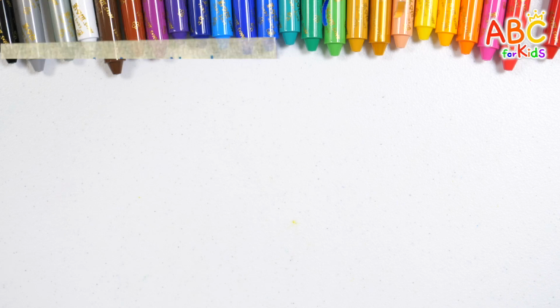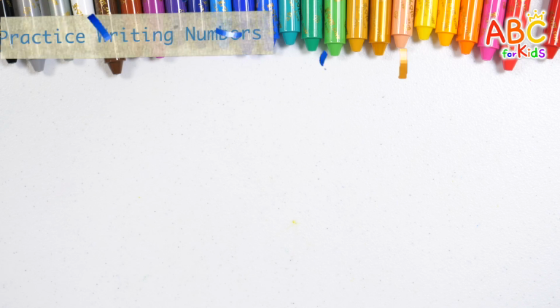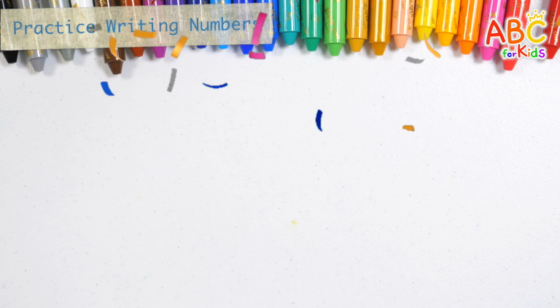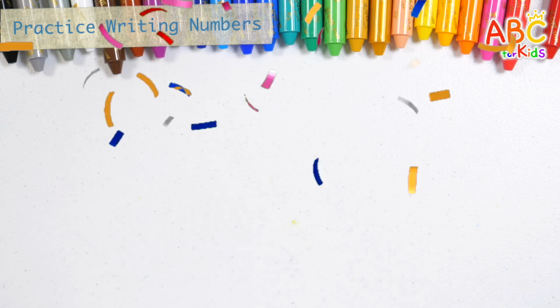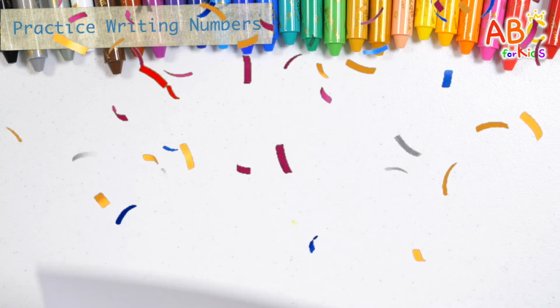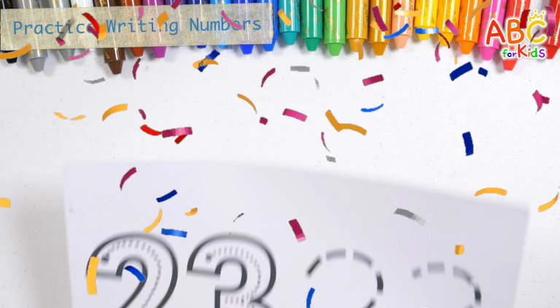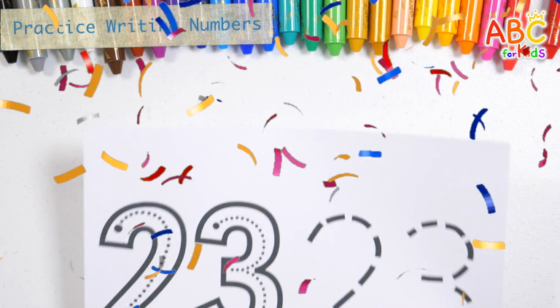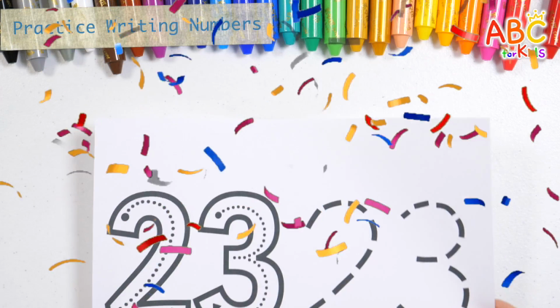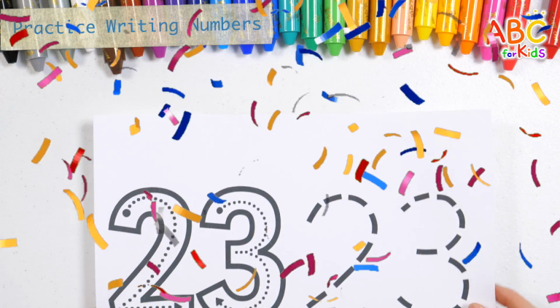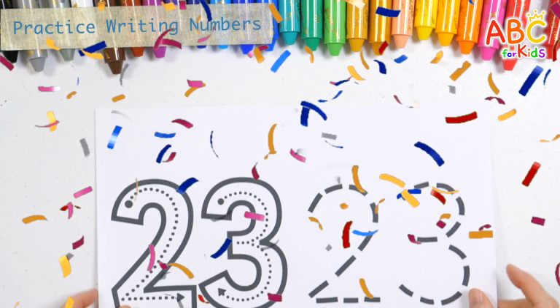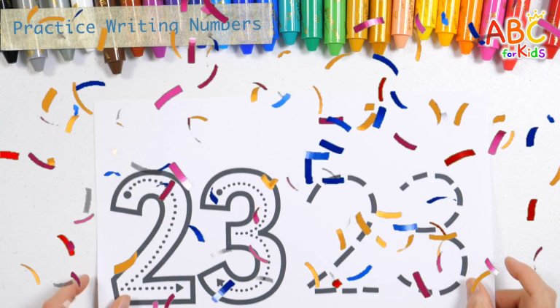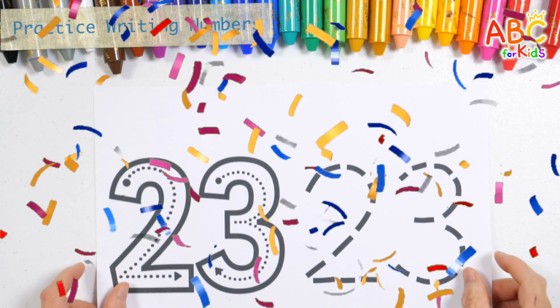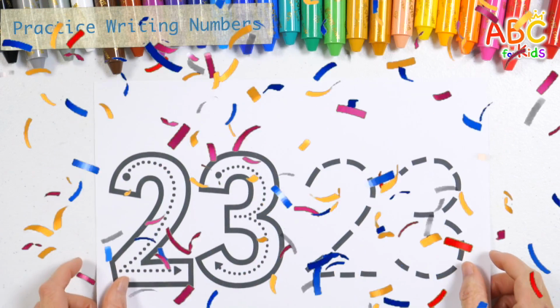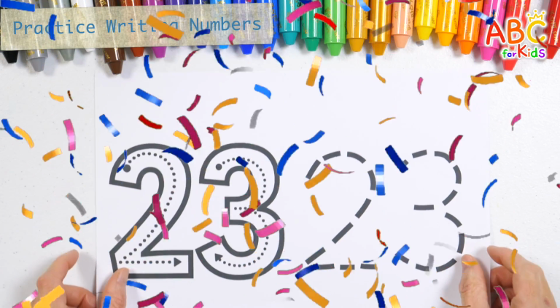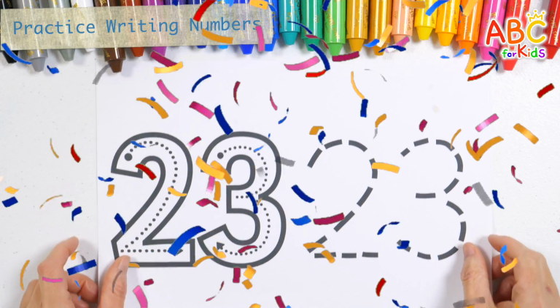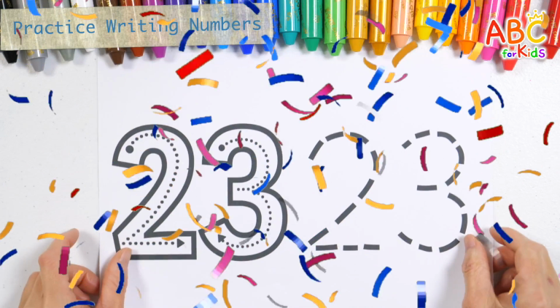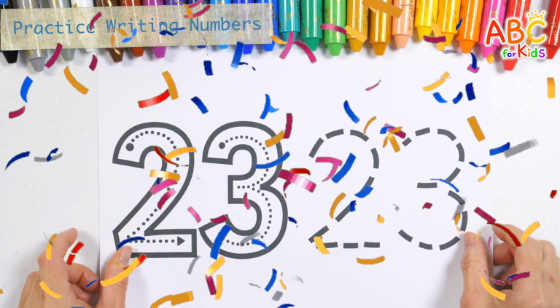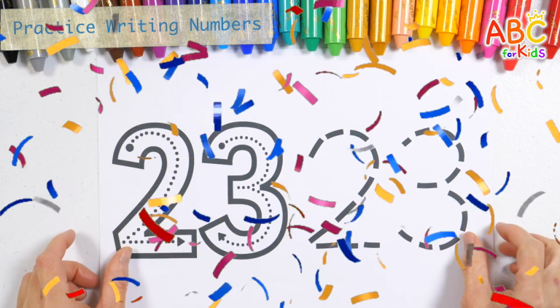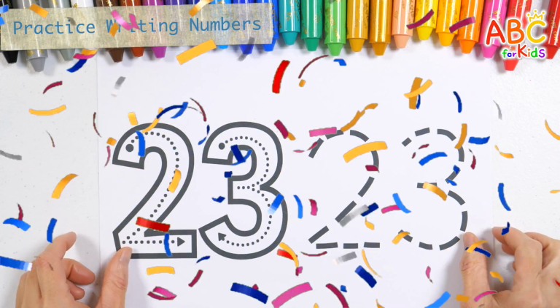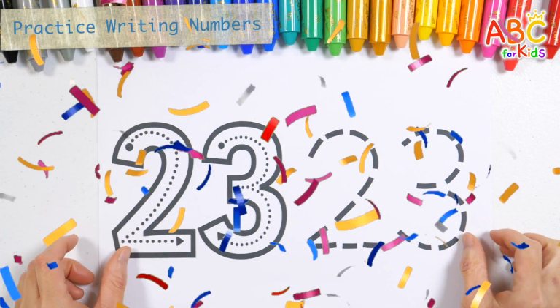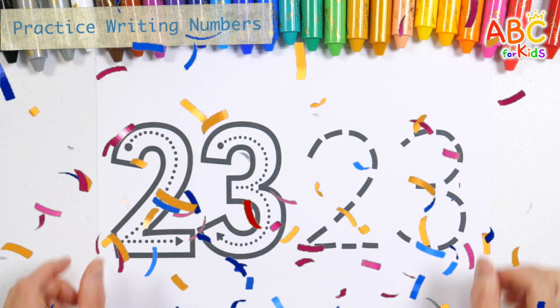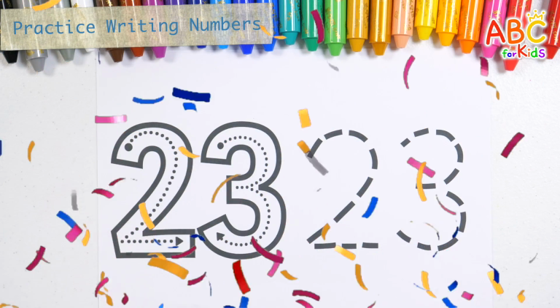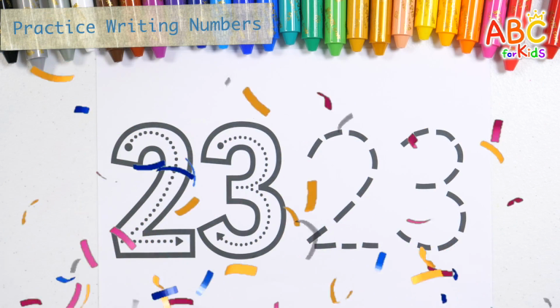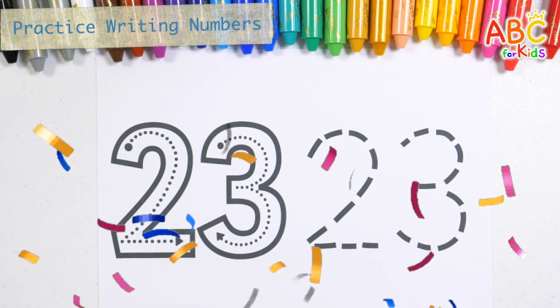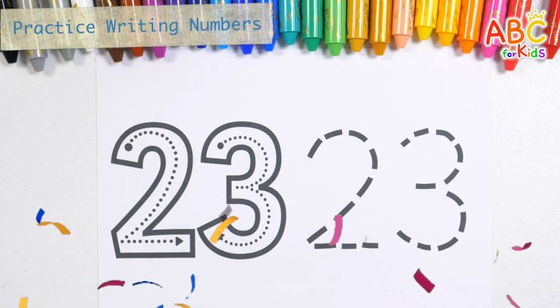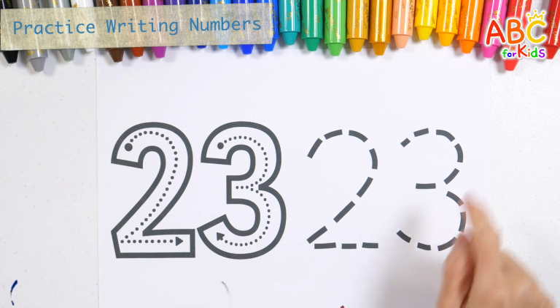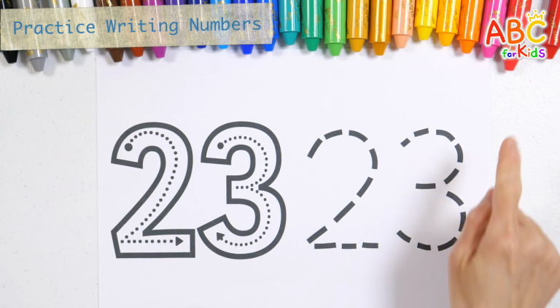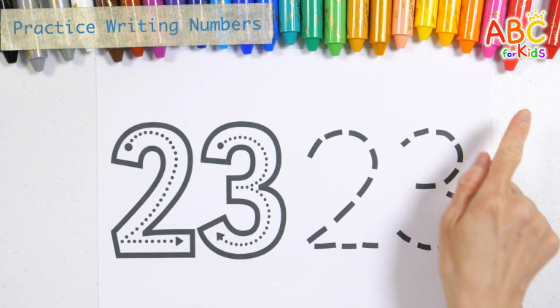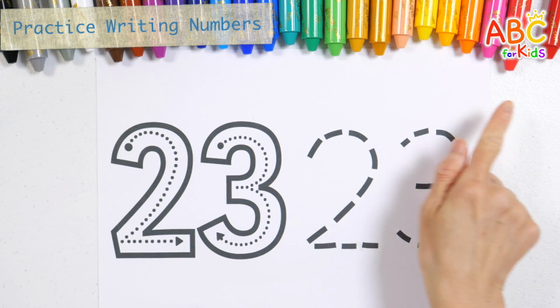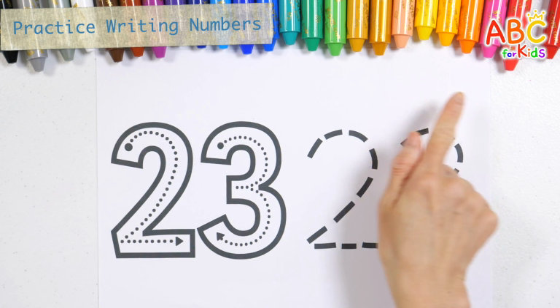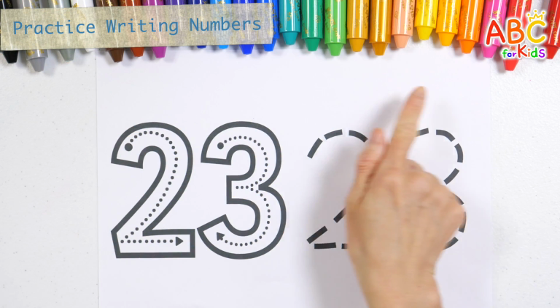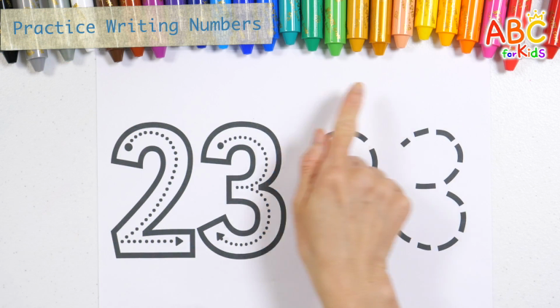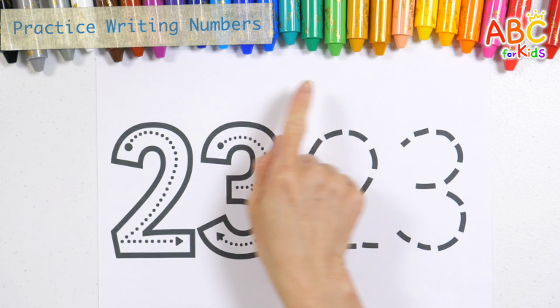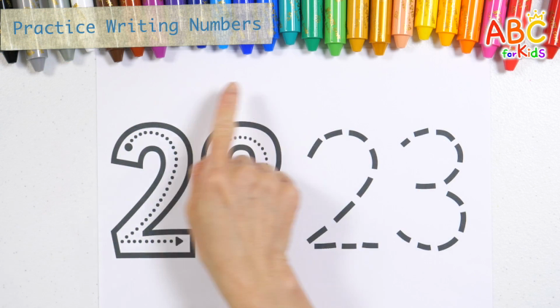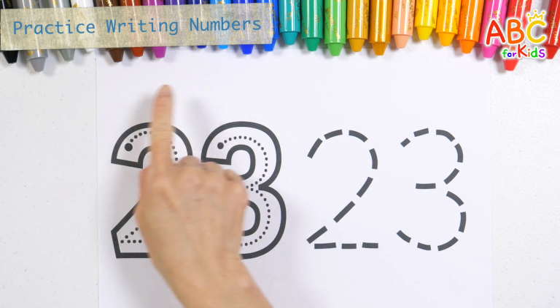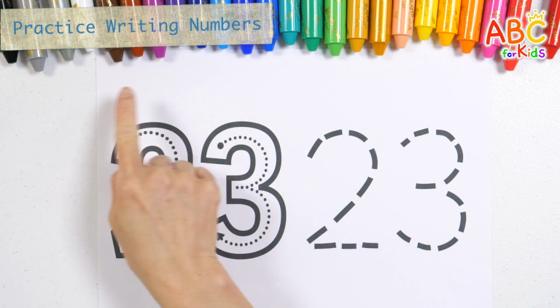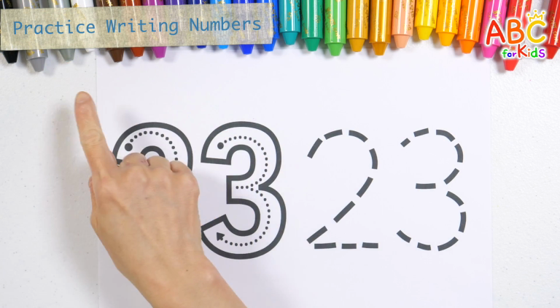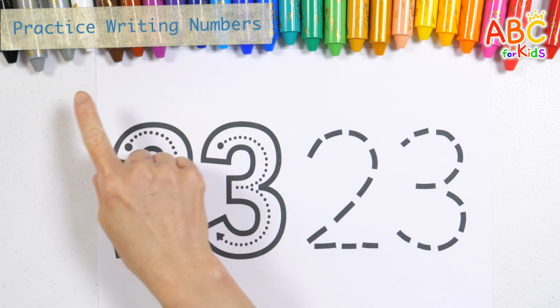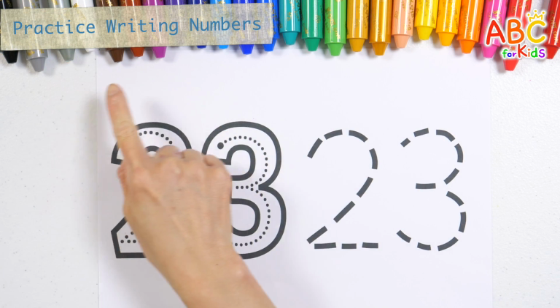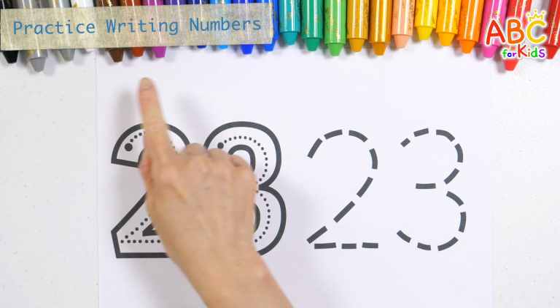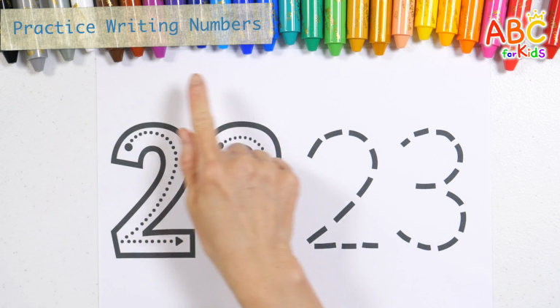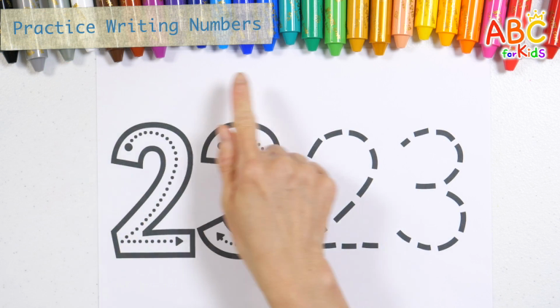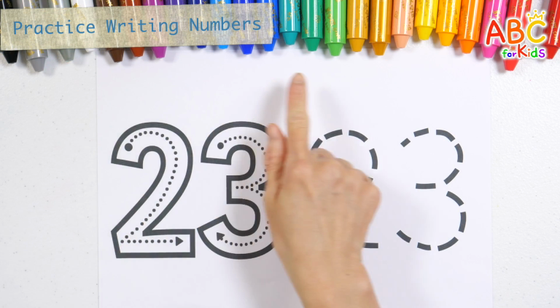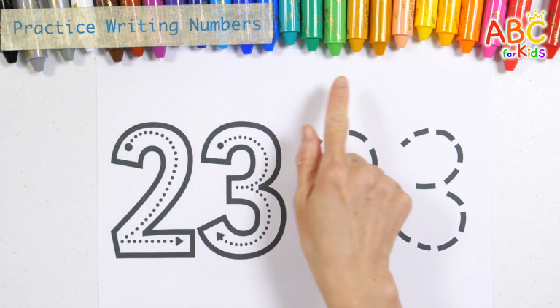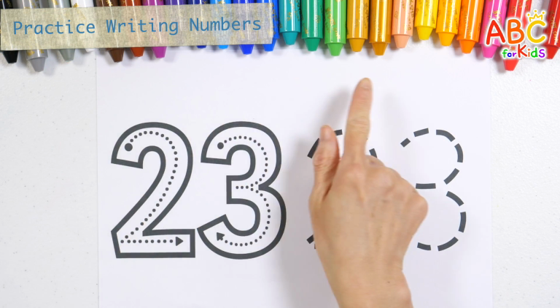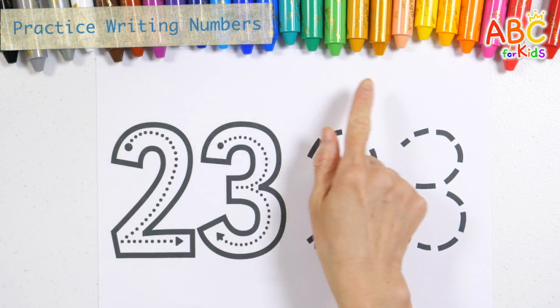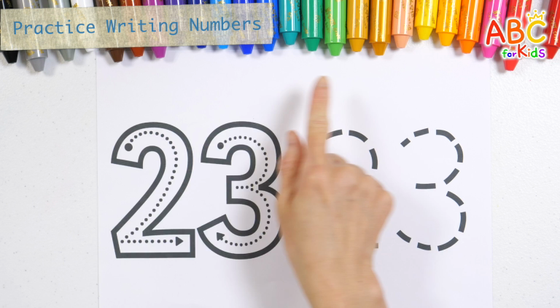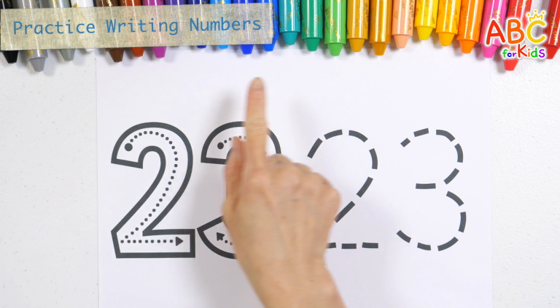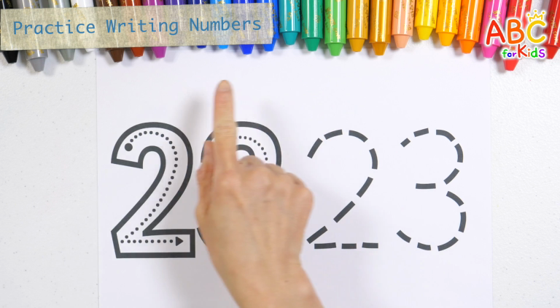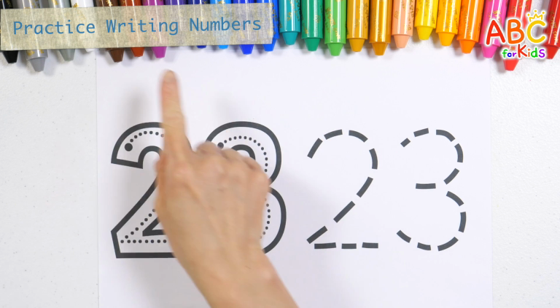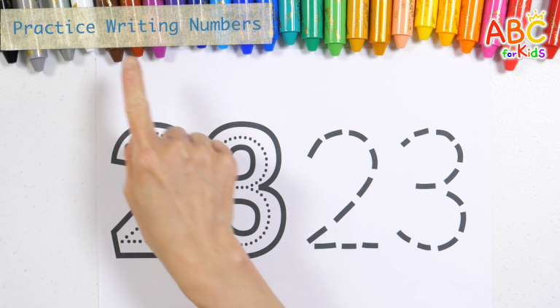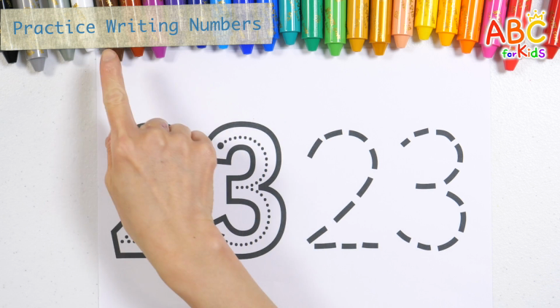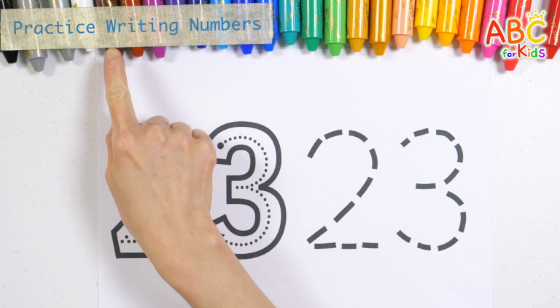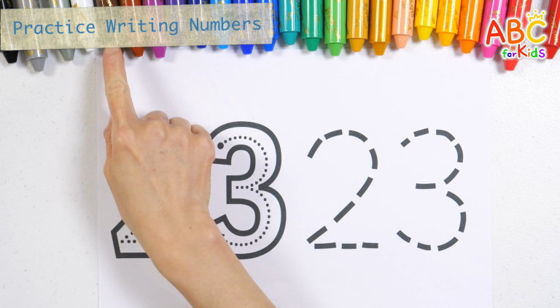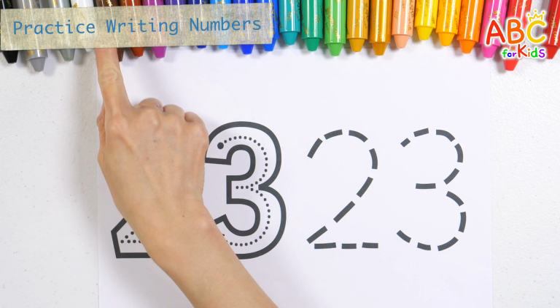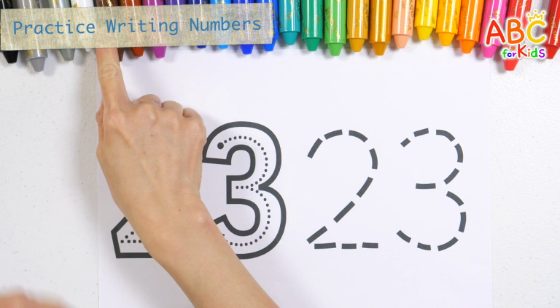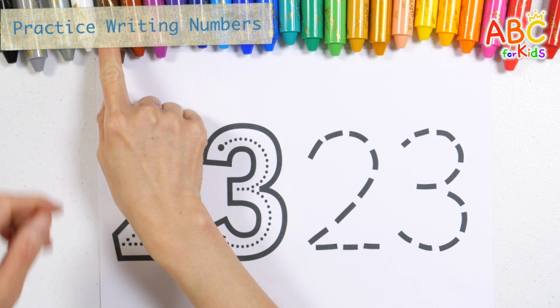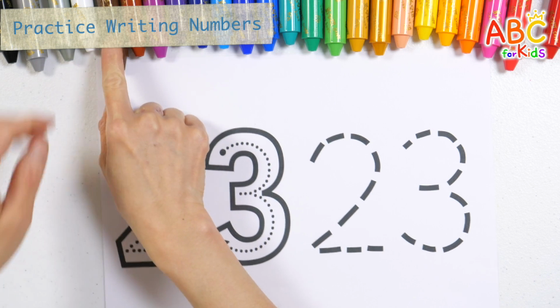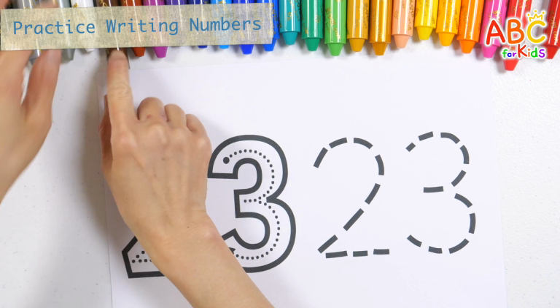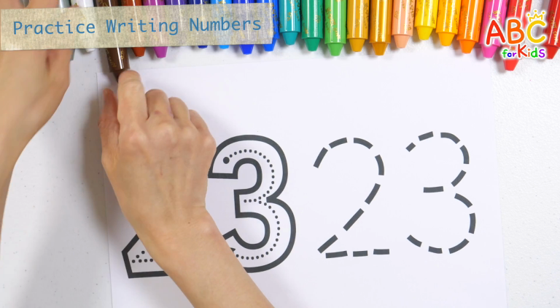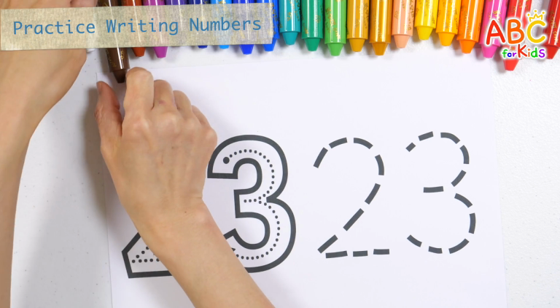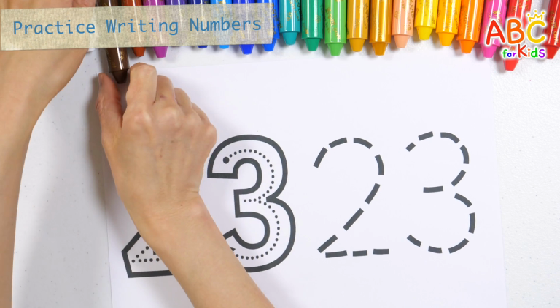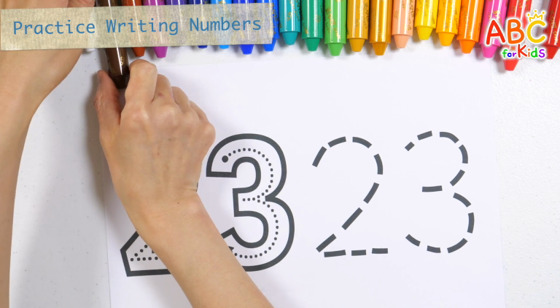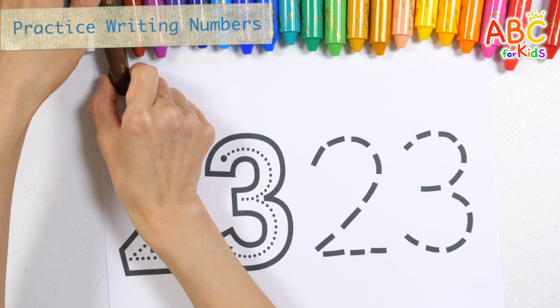Let's learn numbers. Let's write numbers with brown crayon.